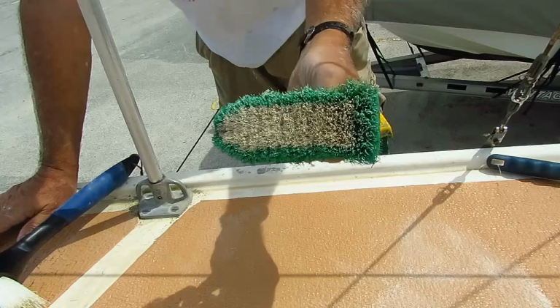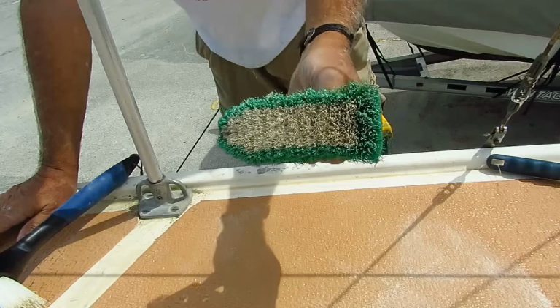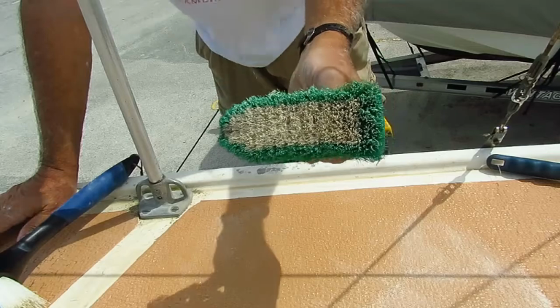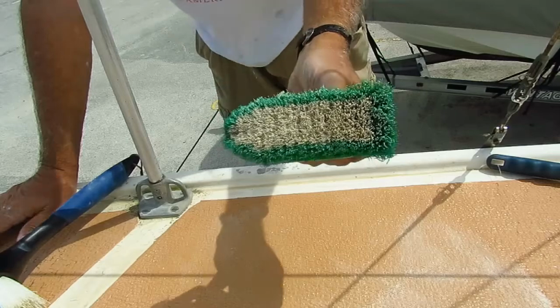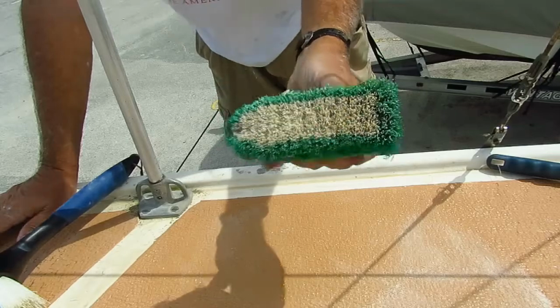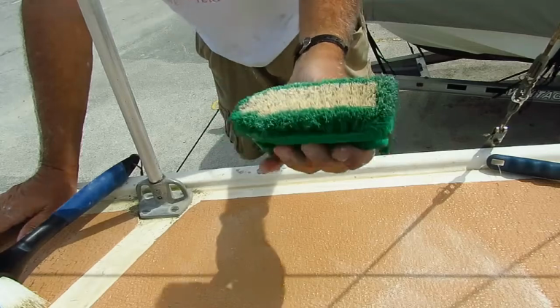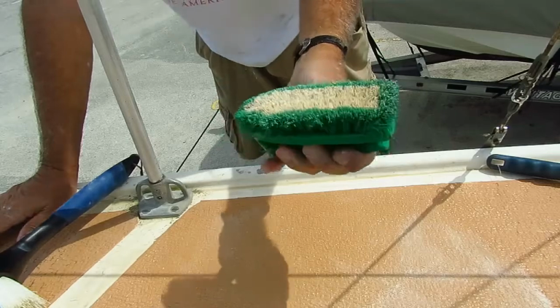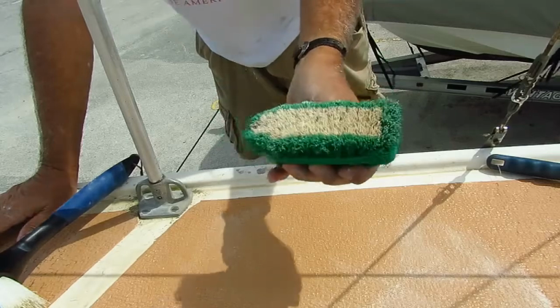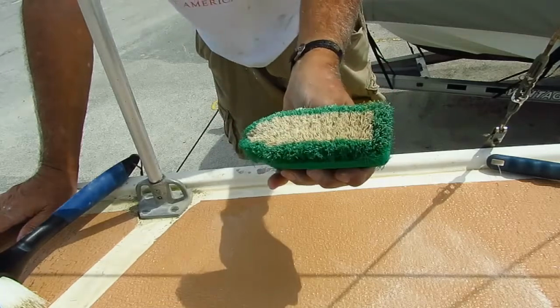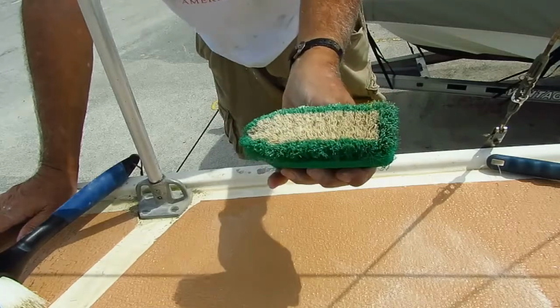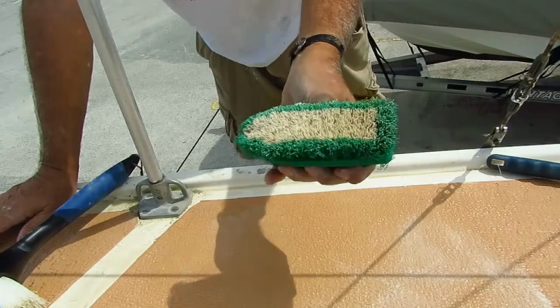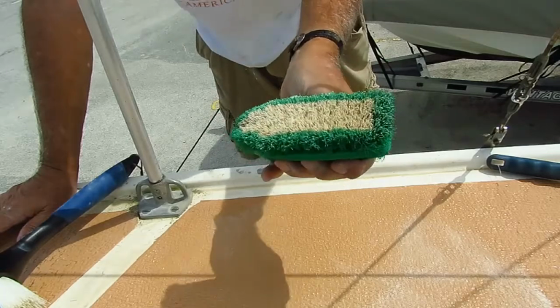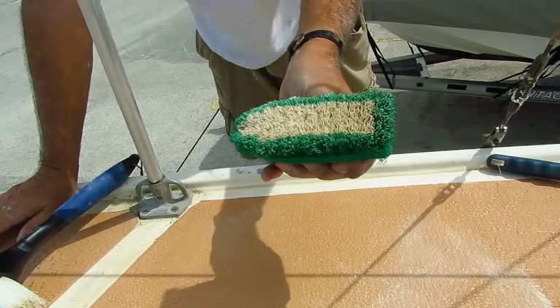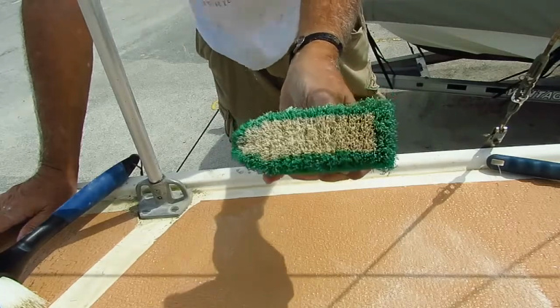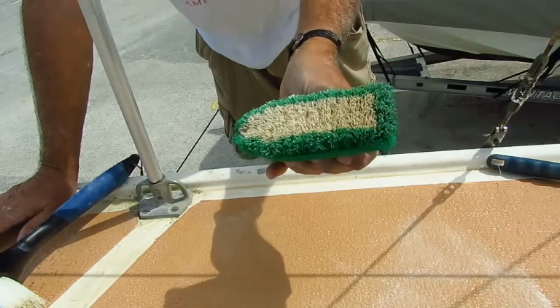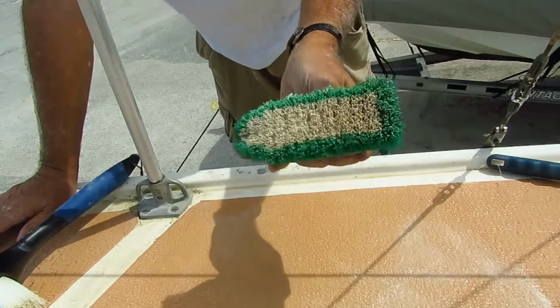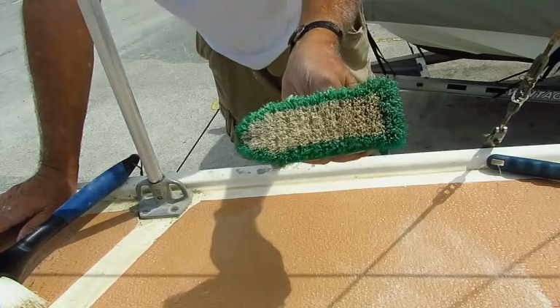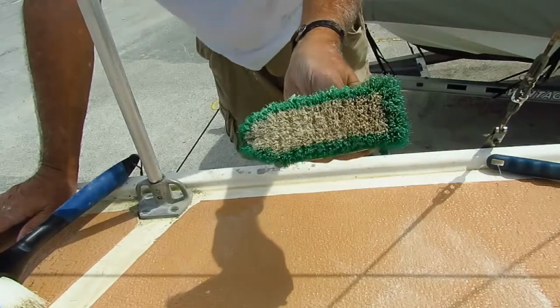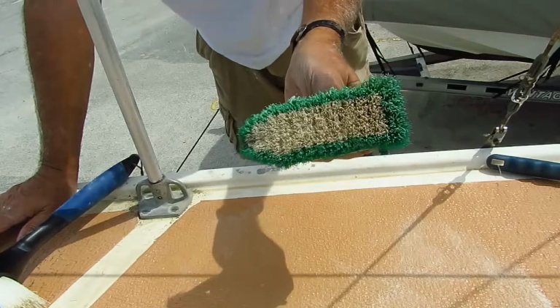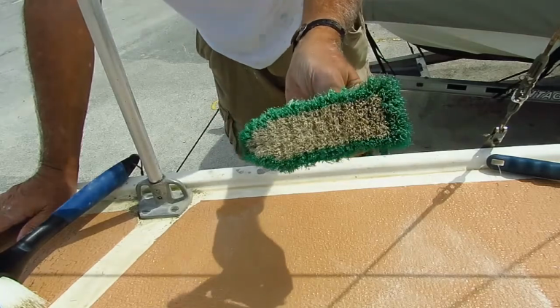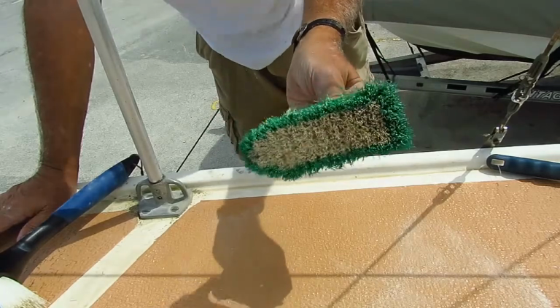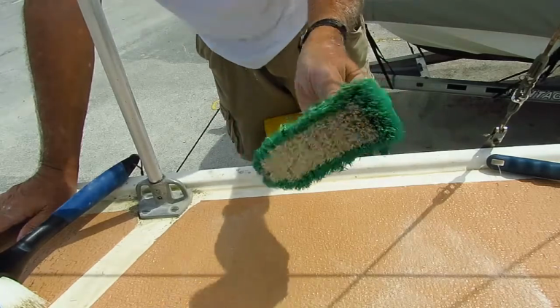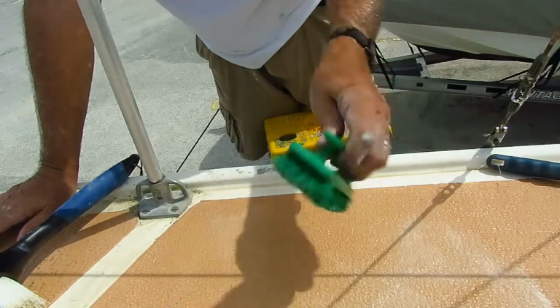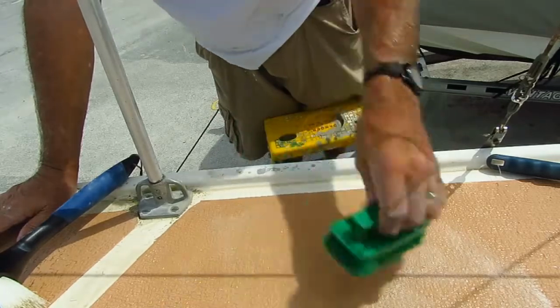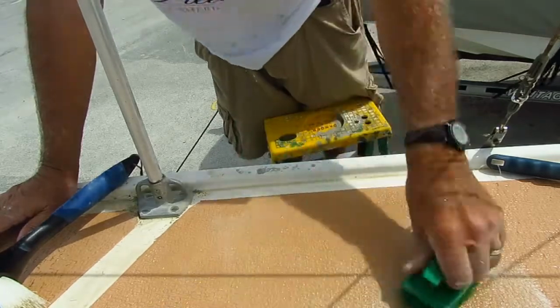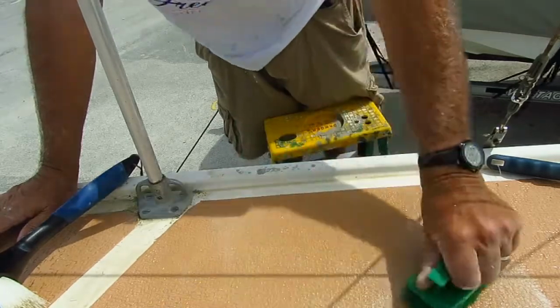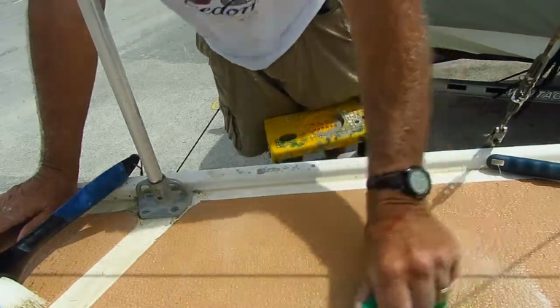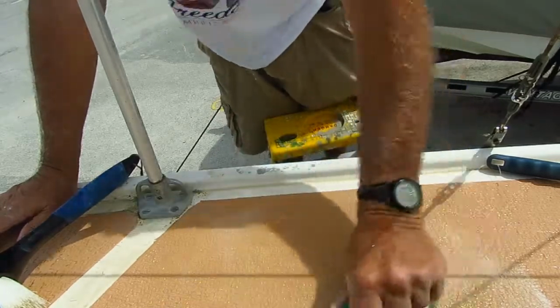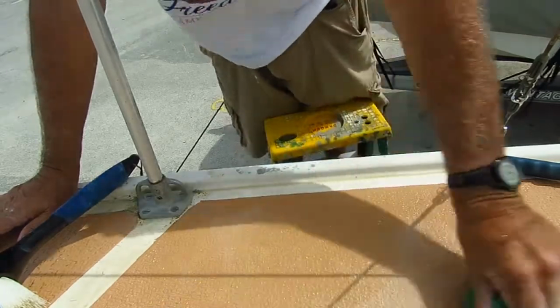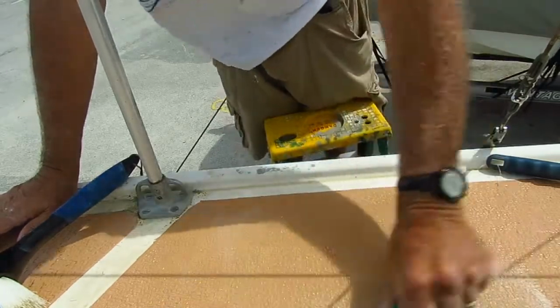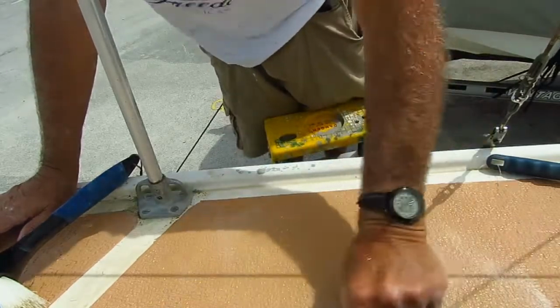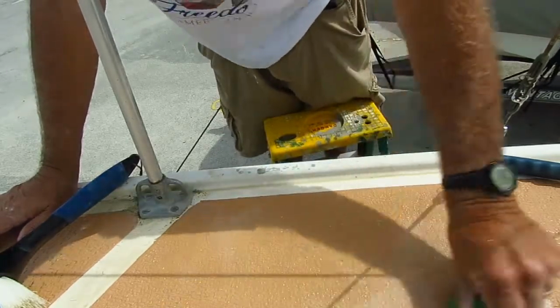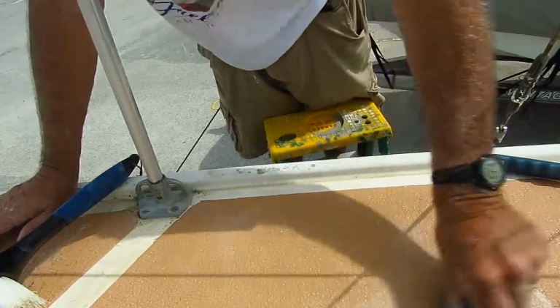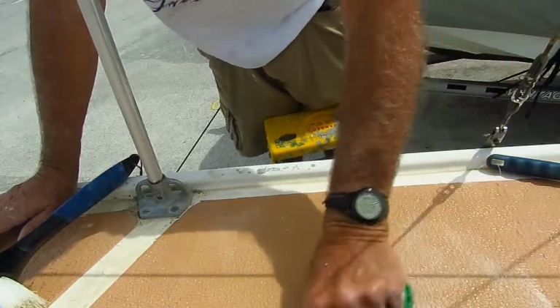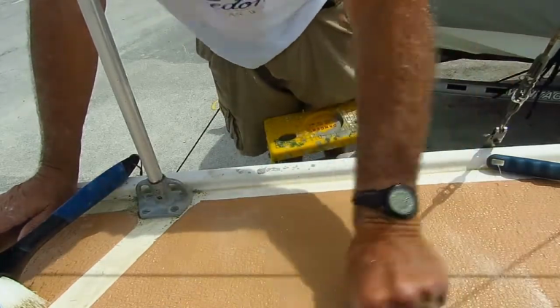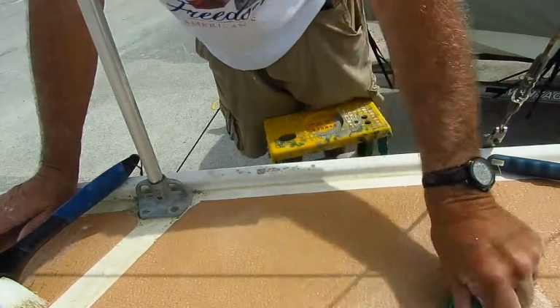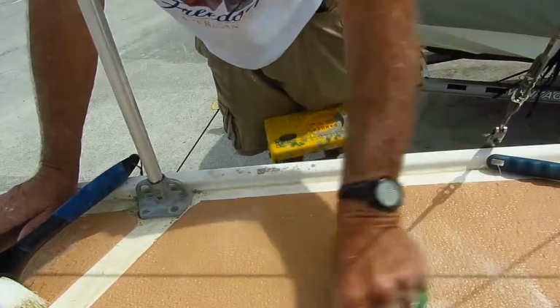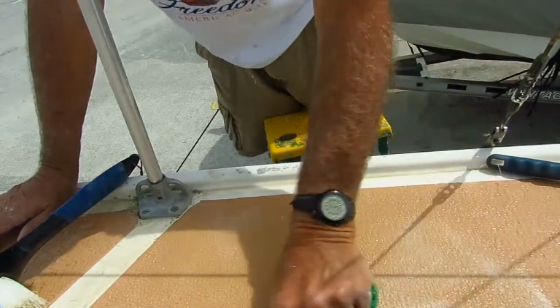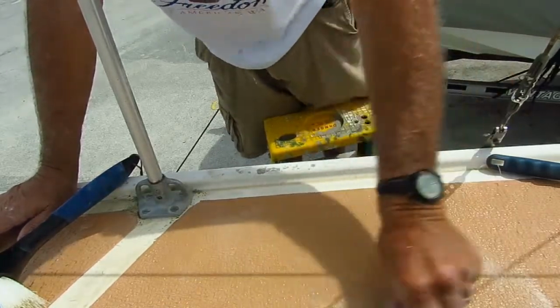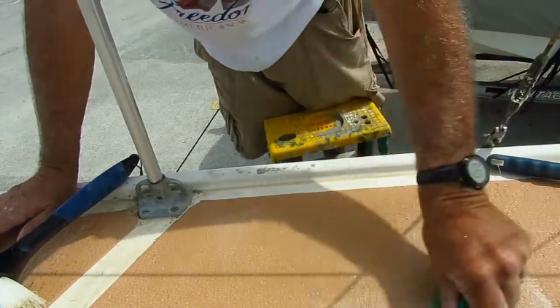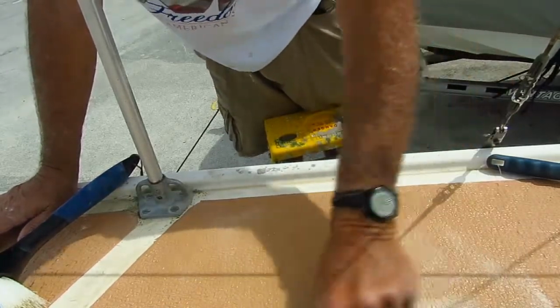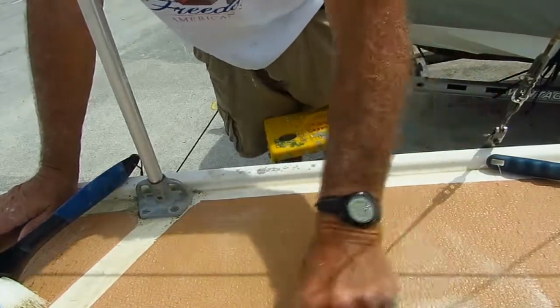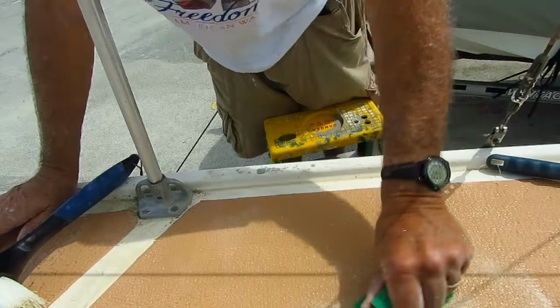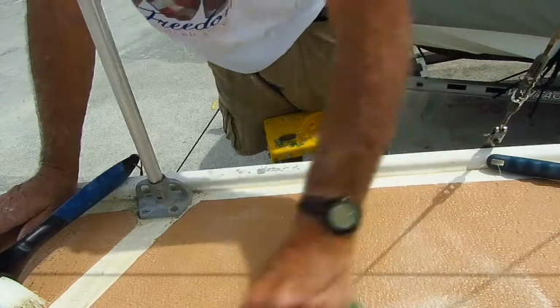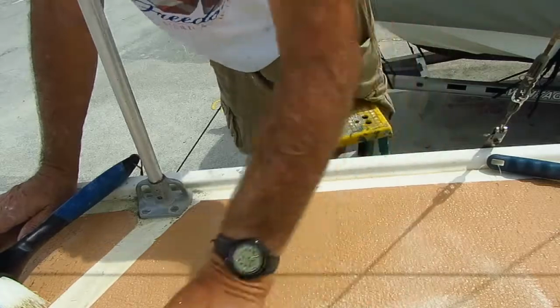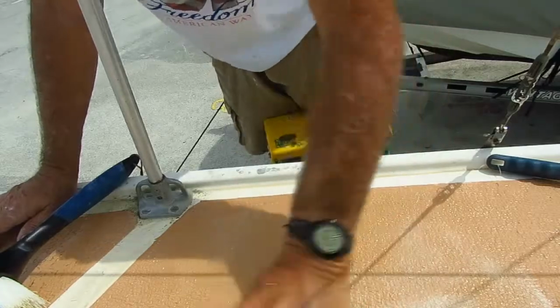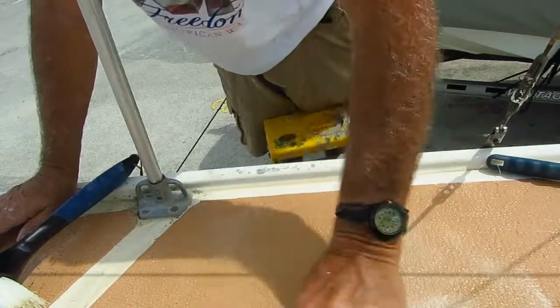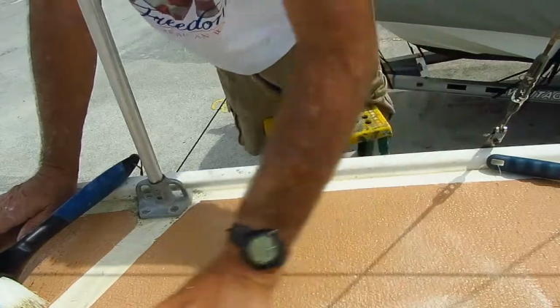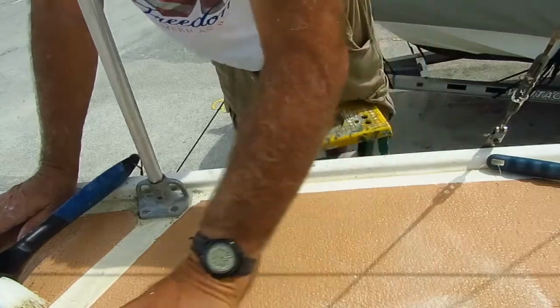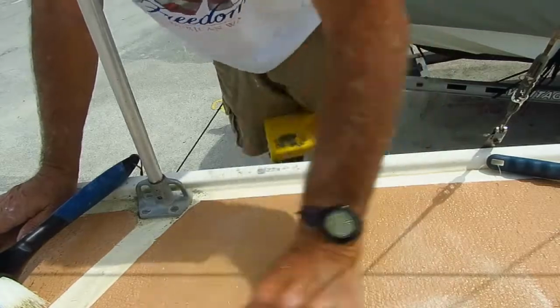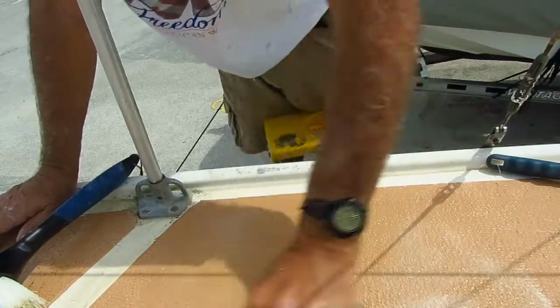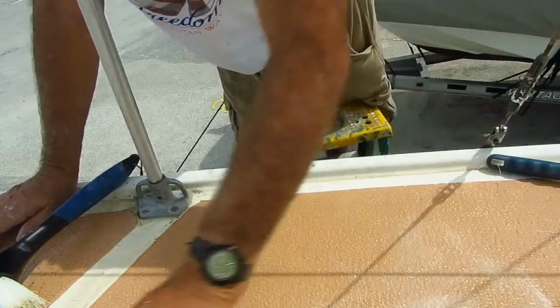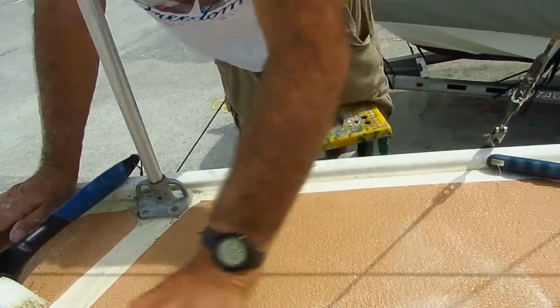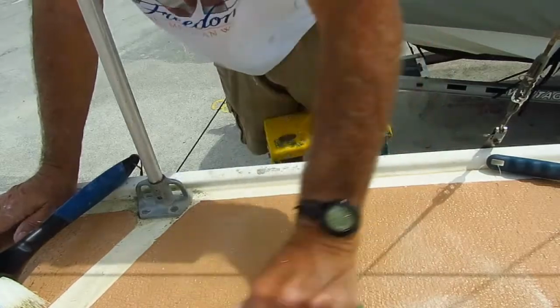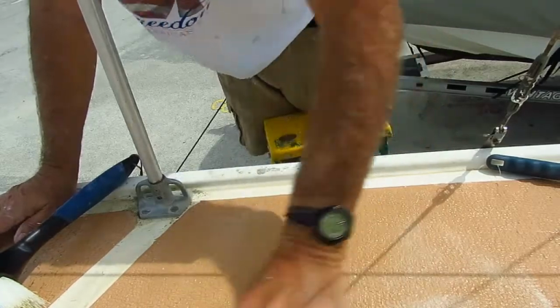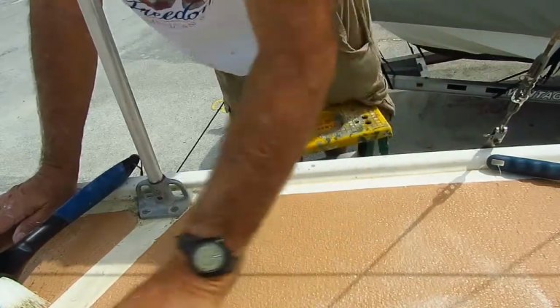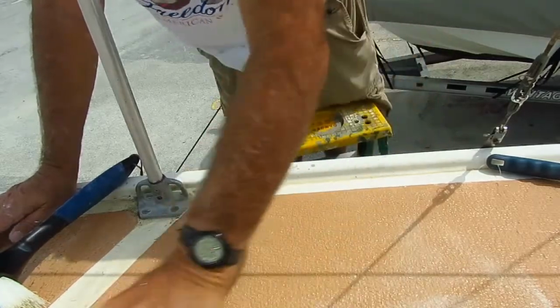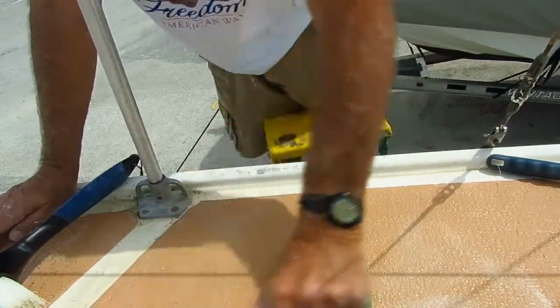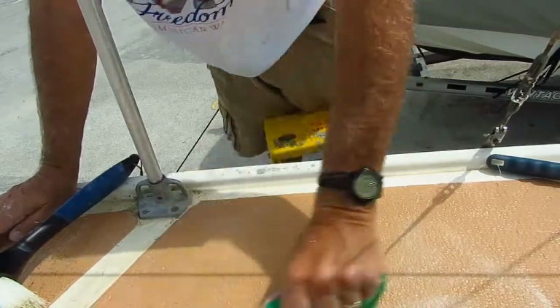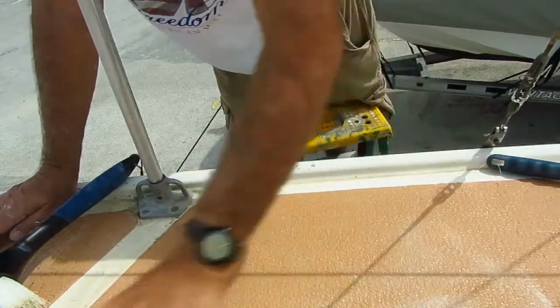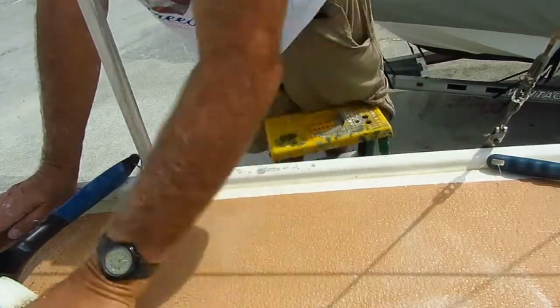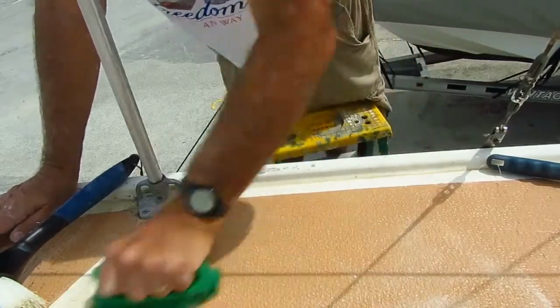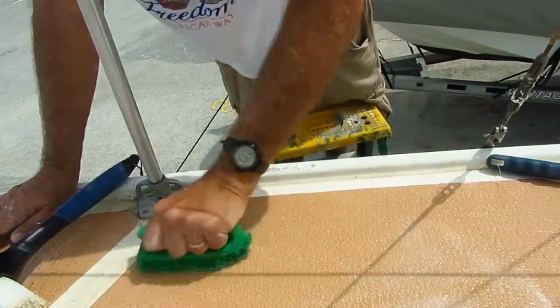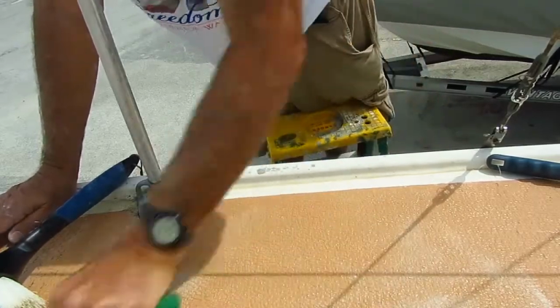However, since we've got deeply embedded dirt, grime, and who knows what, I decided to go ahead and scrub afterwards.